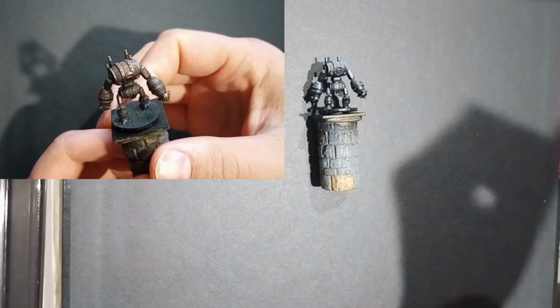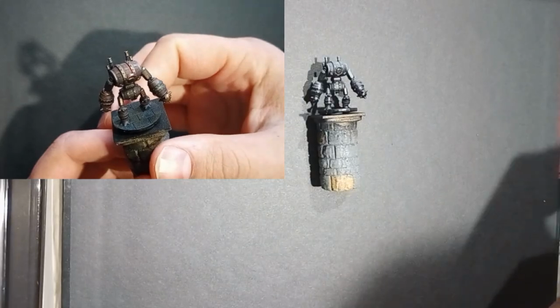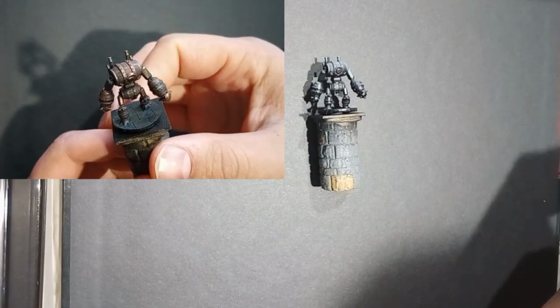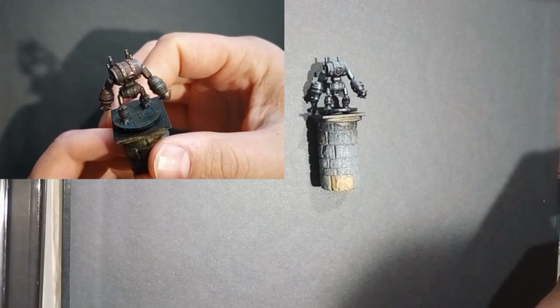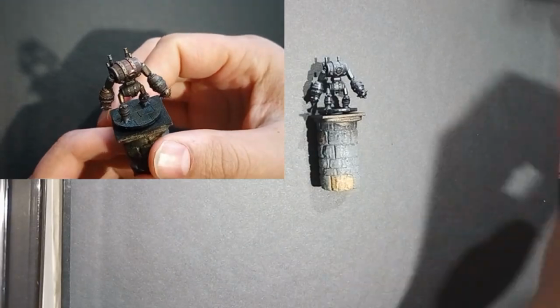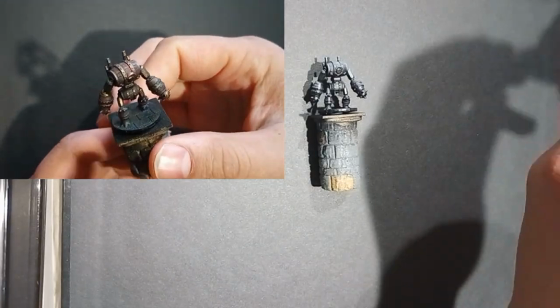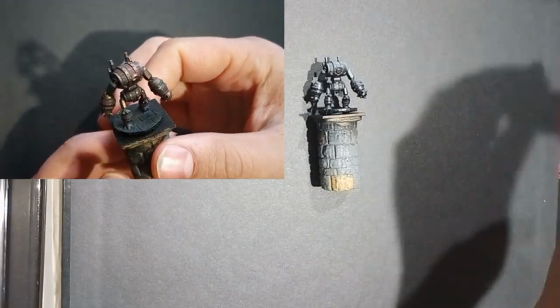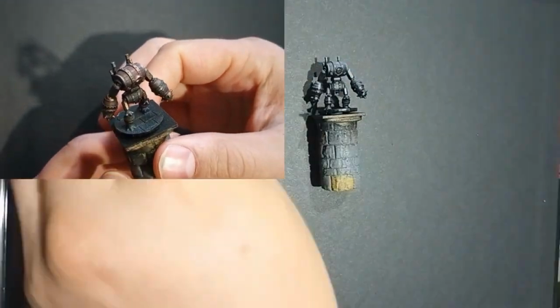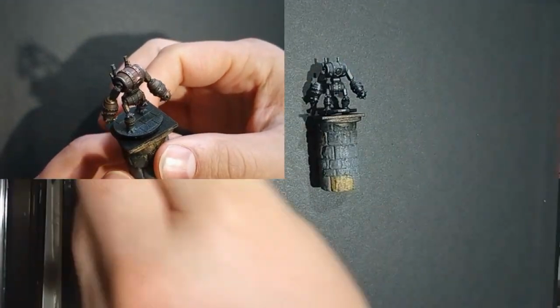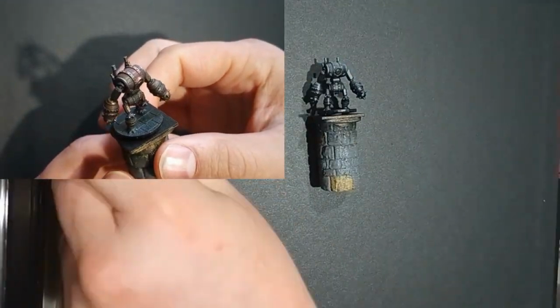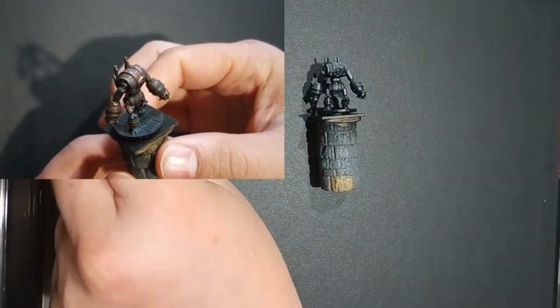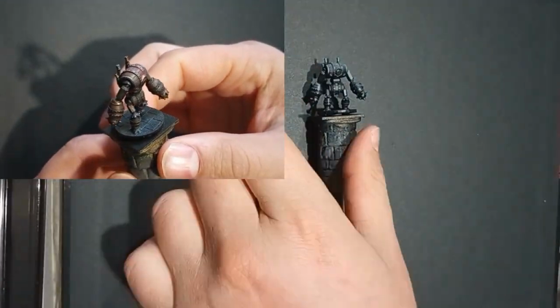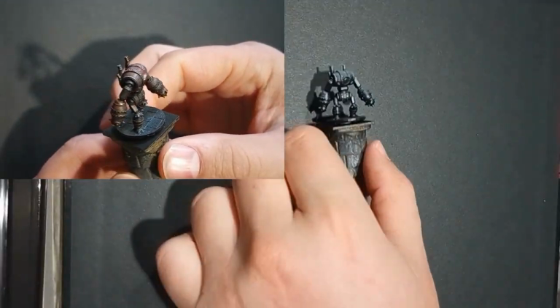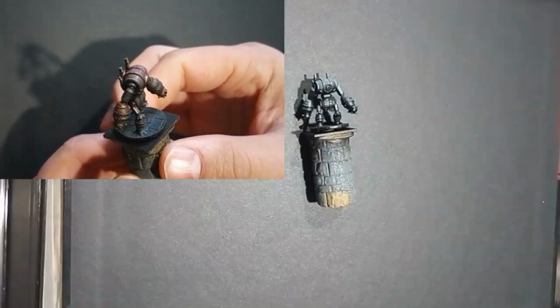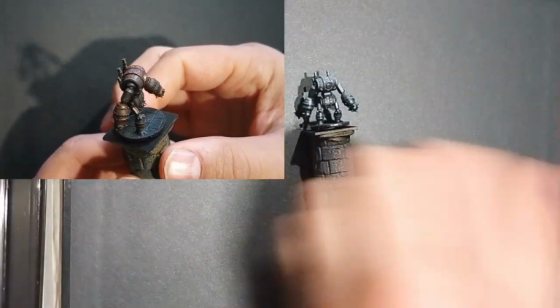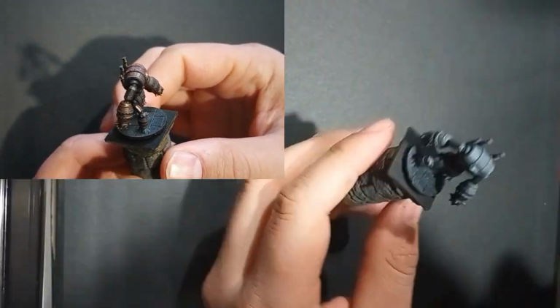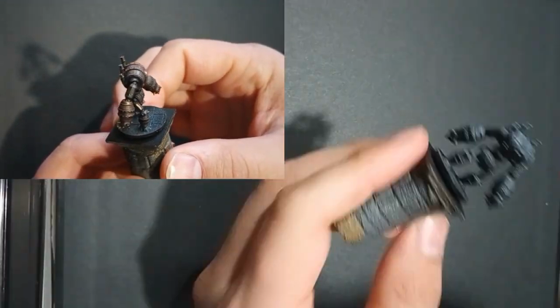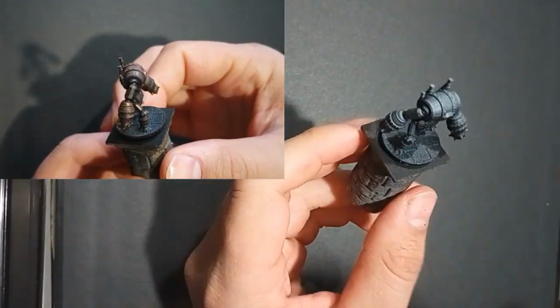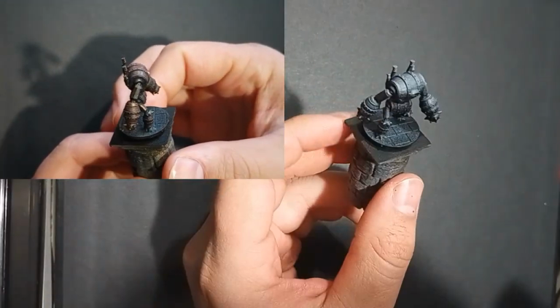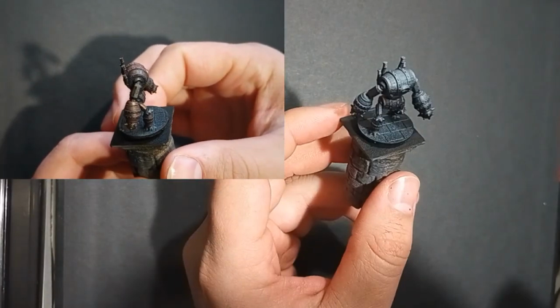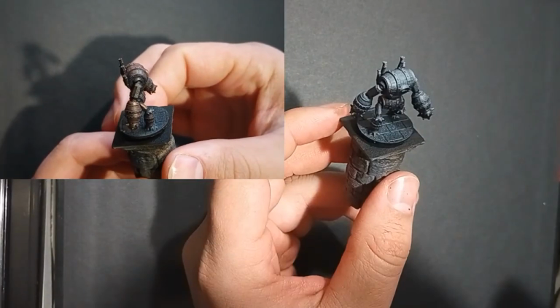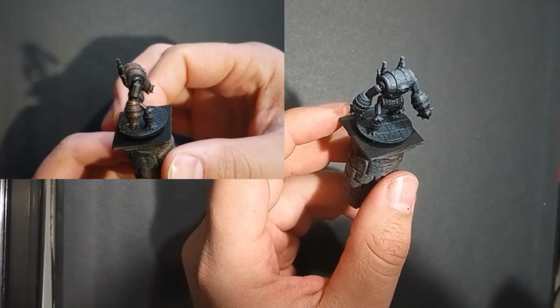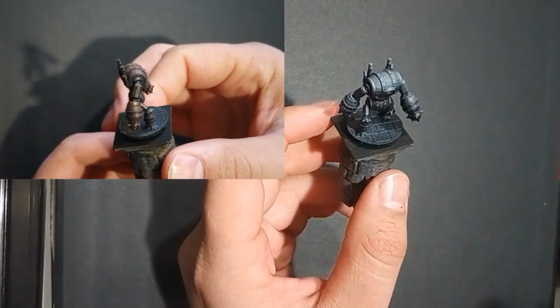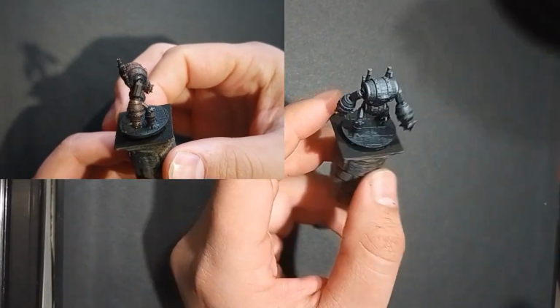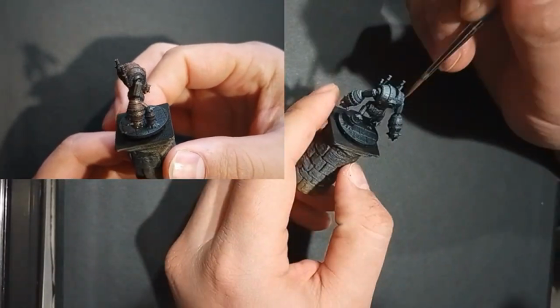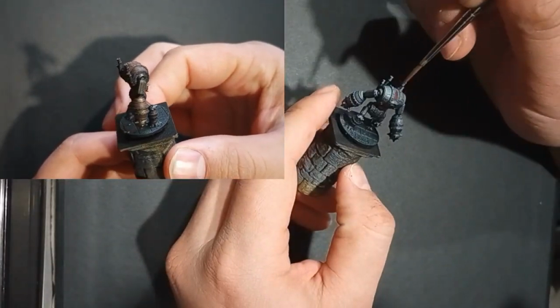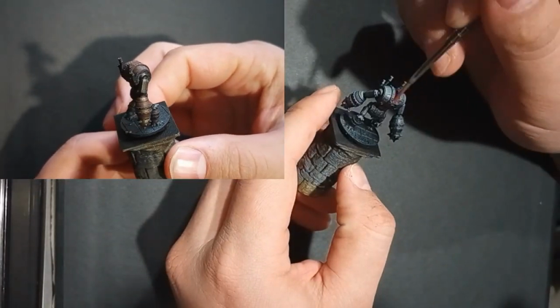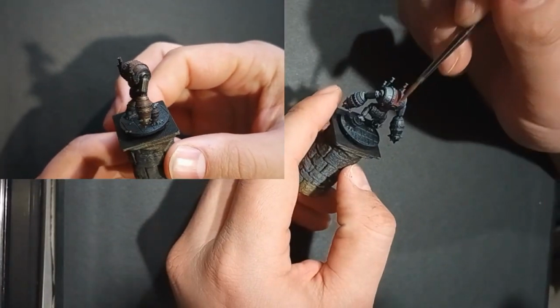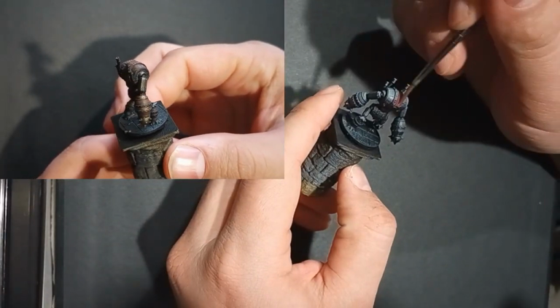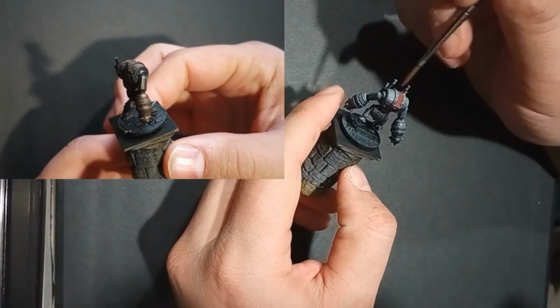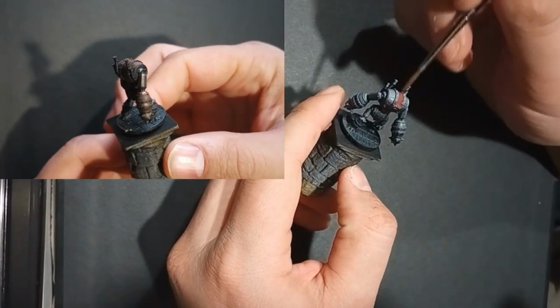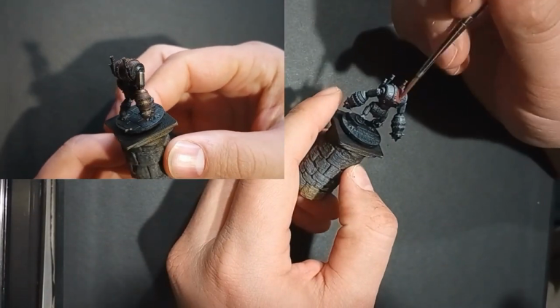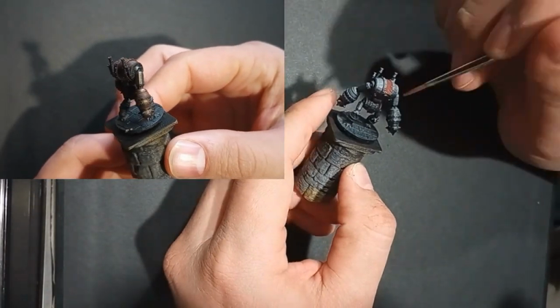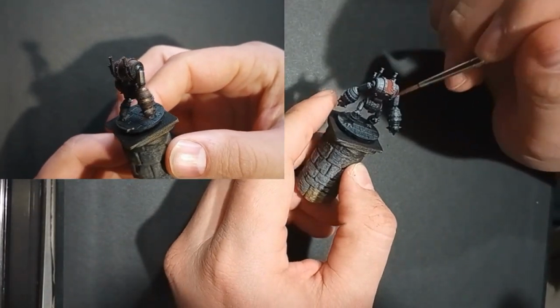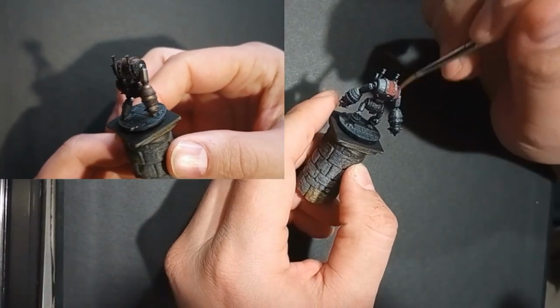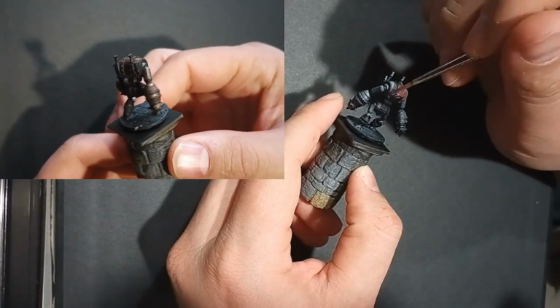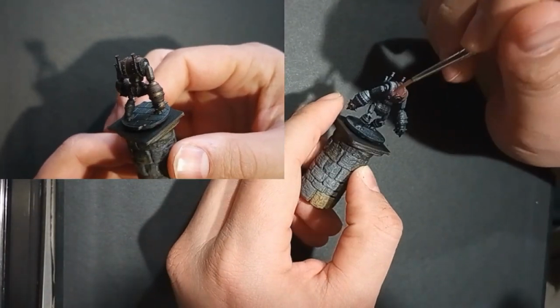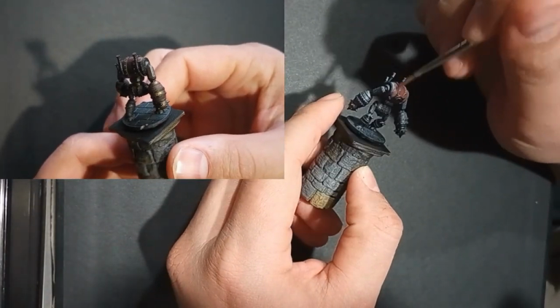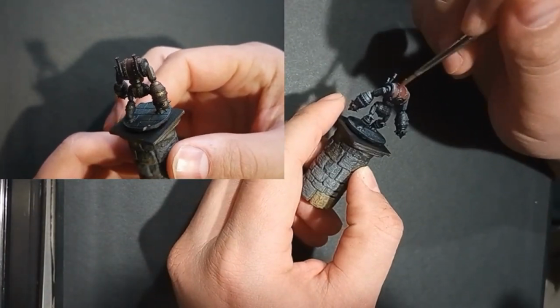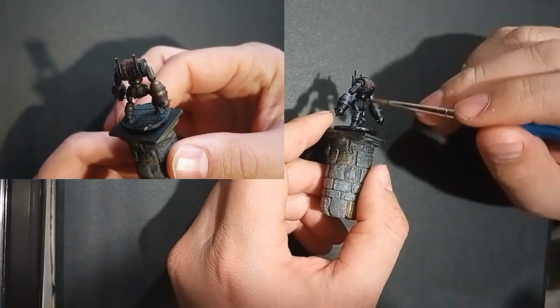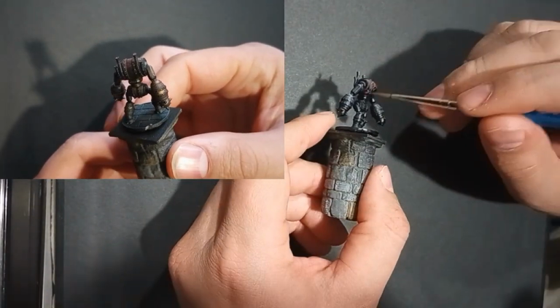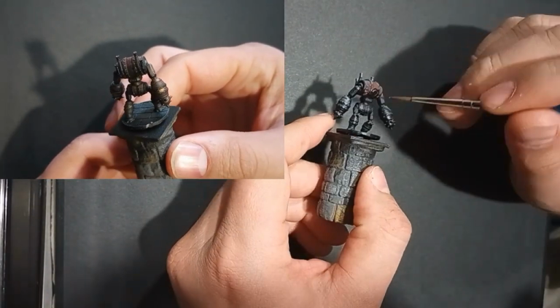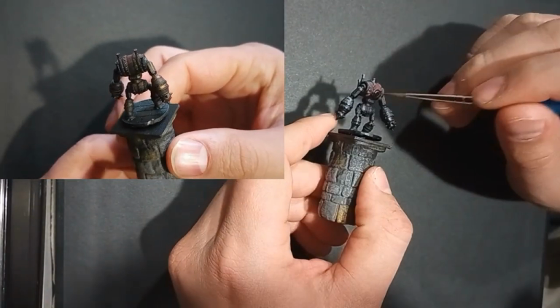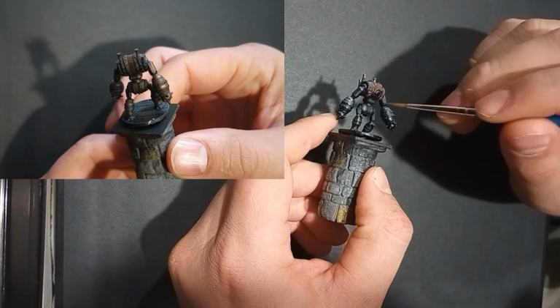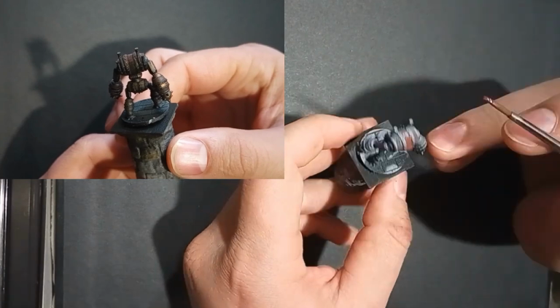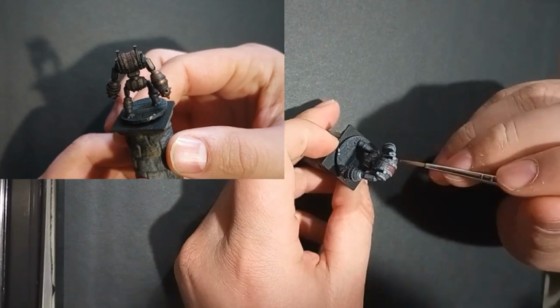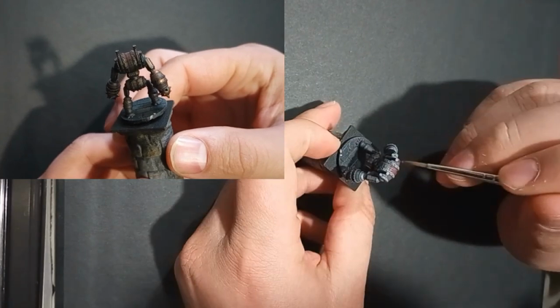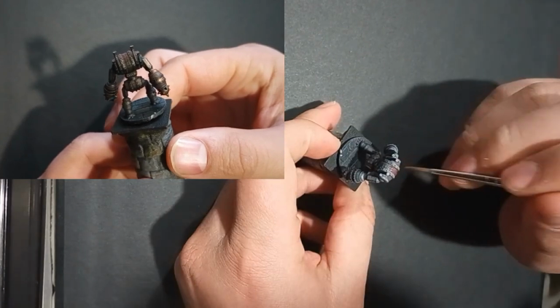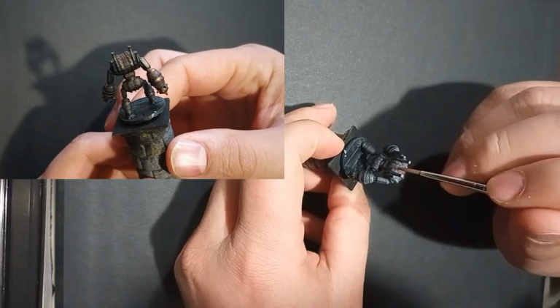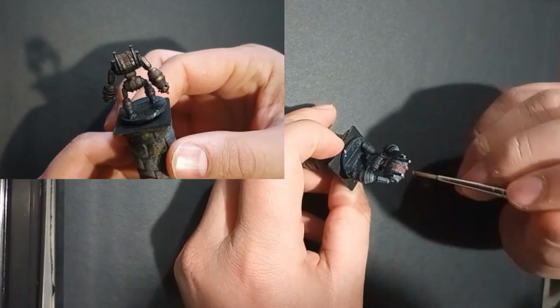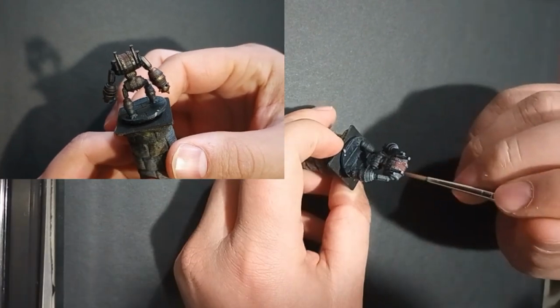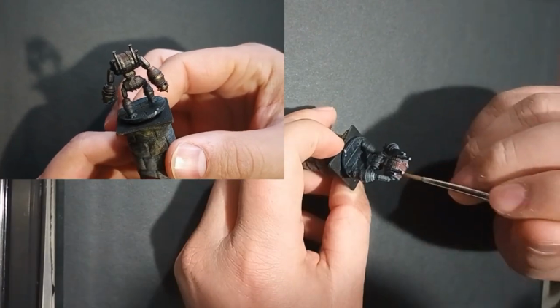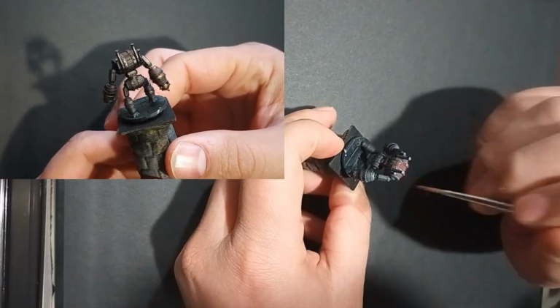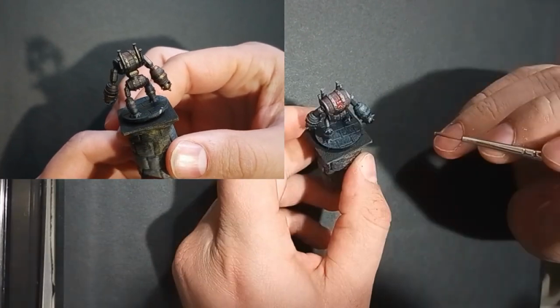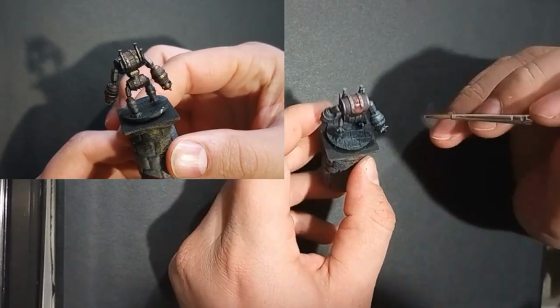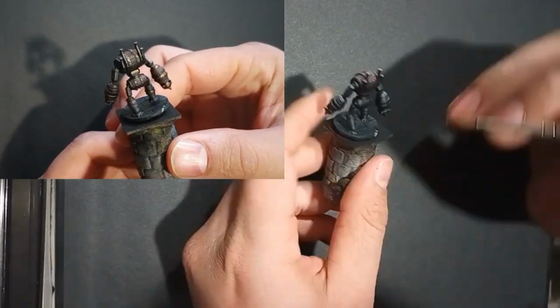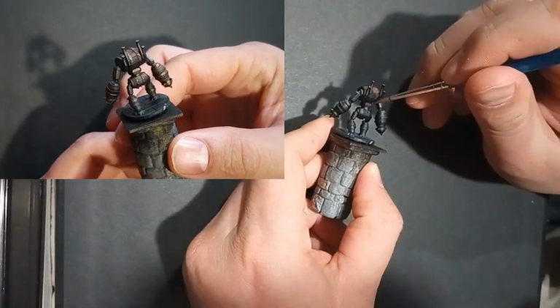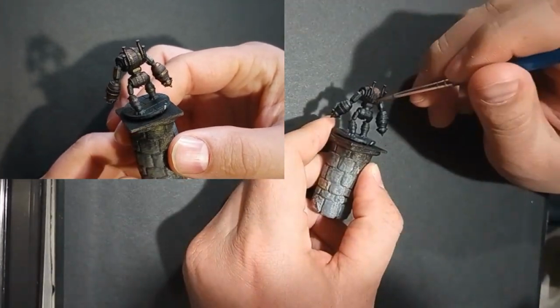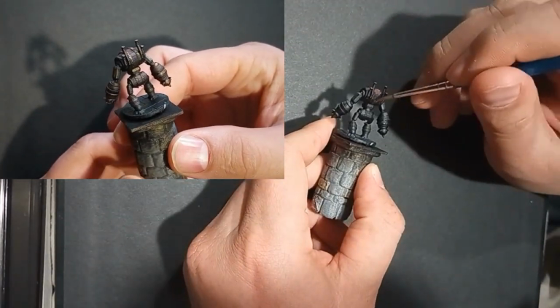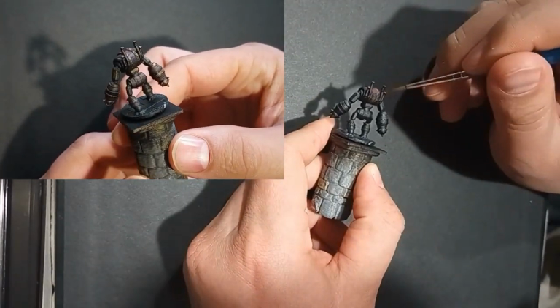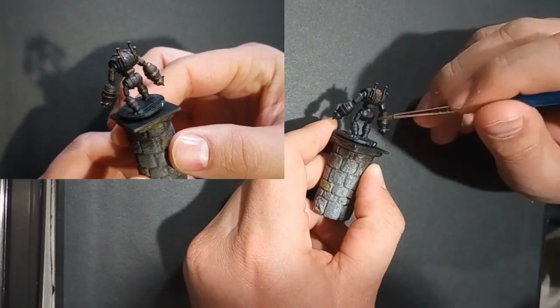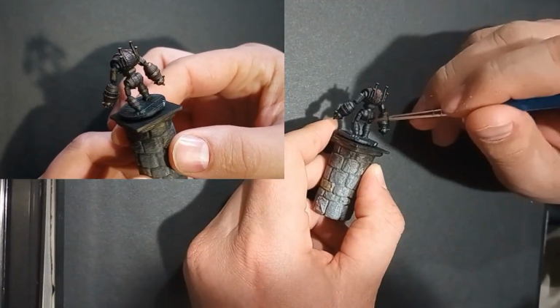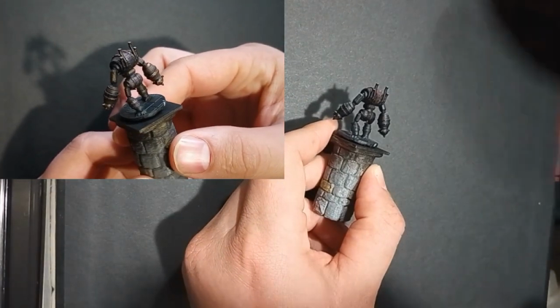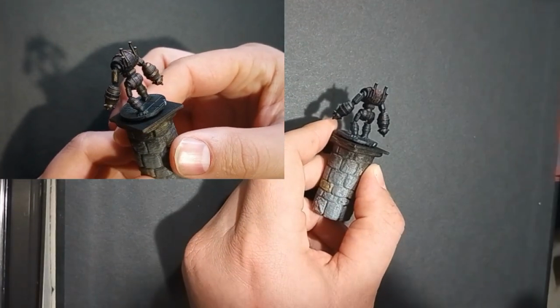Alright guys, I've been getting a ton of requests to paint the Ultimate Barrel Golem, so here you have it.